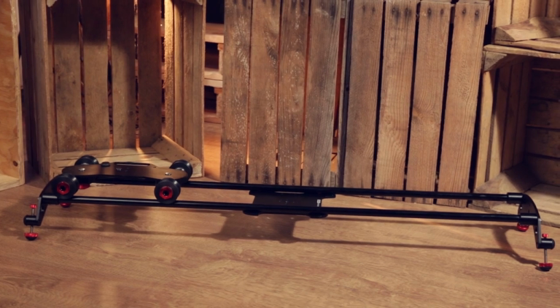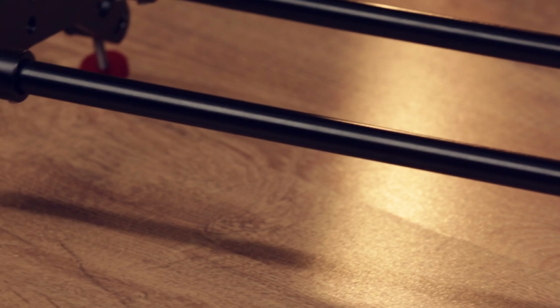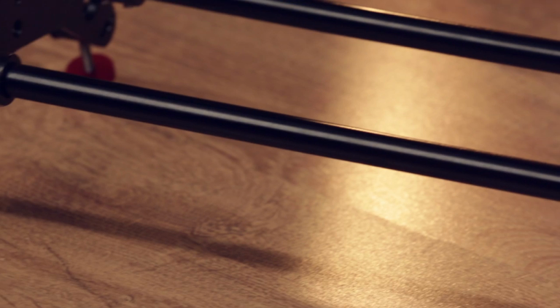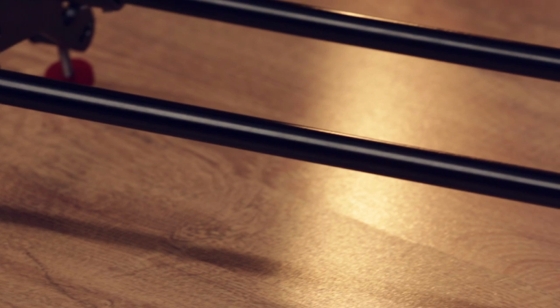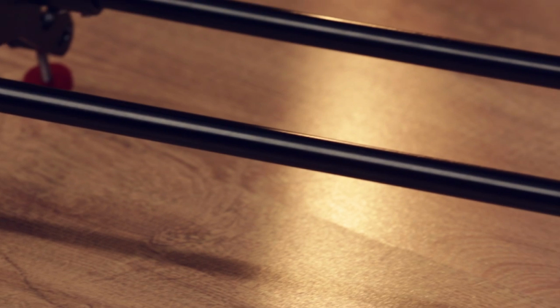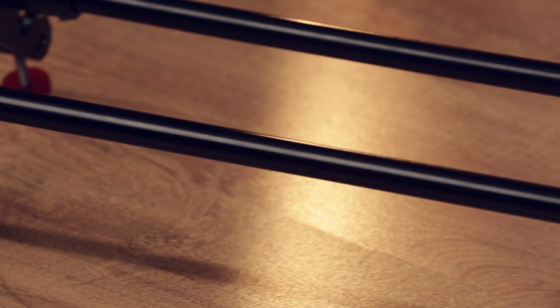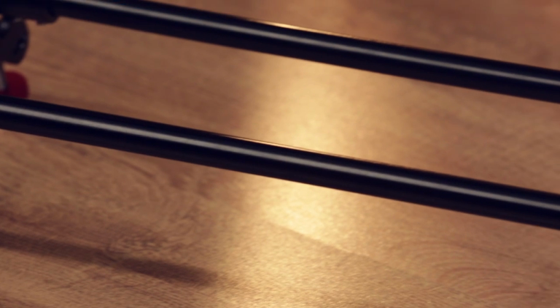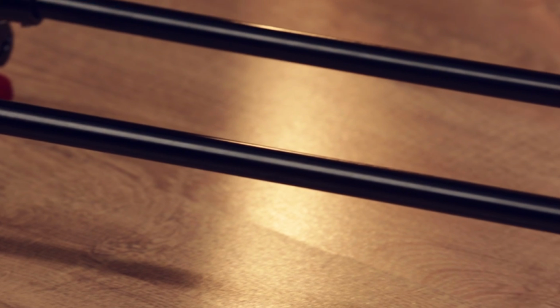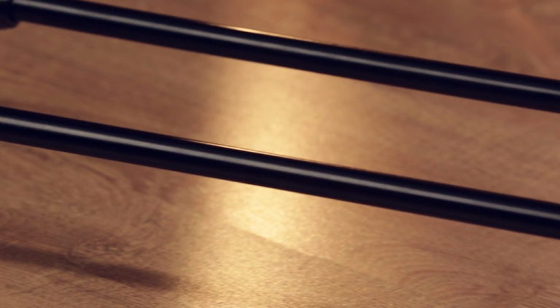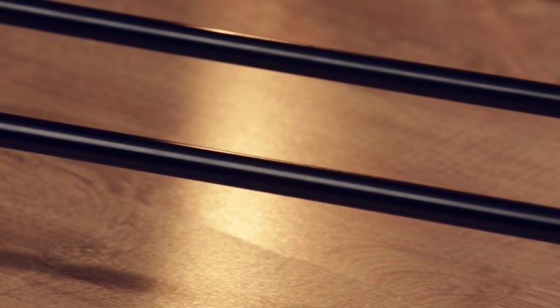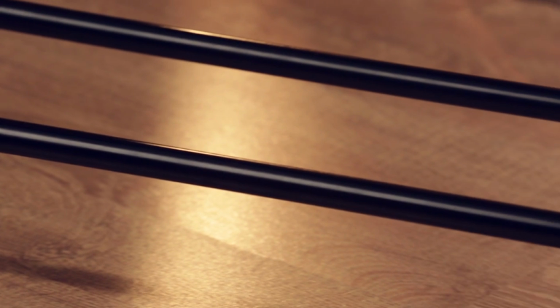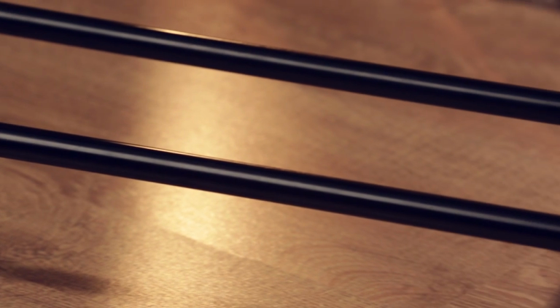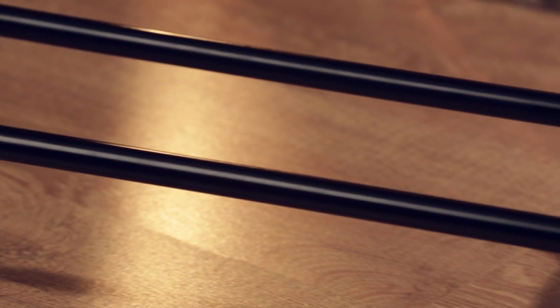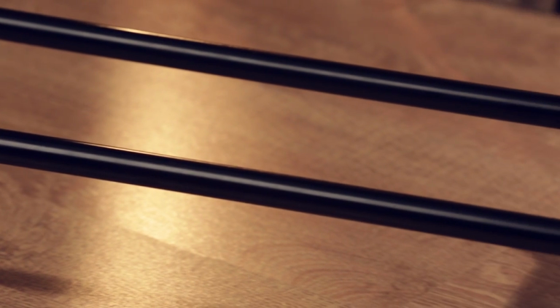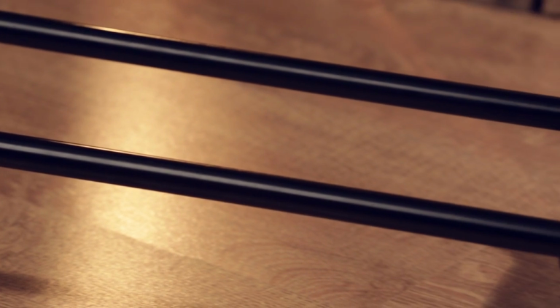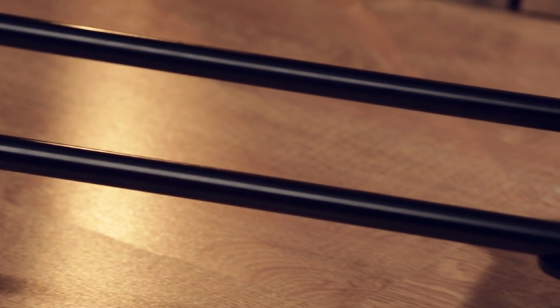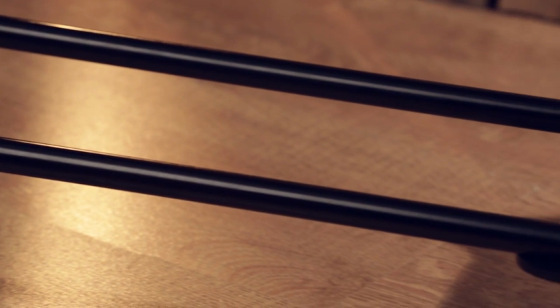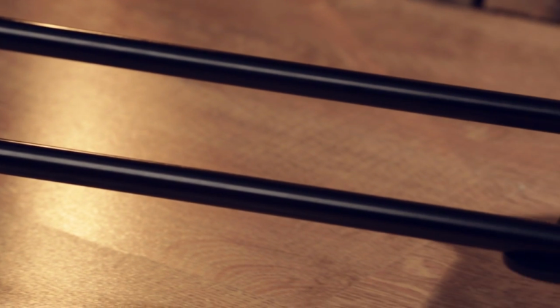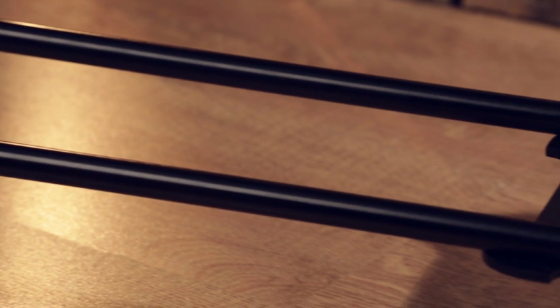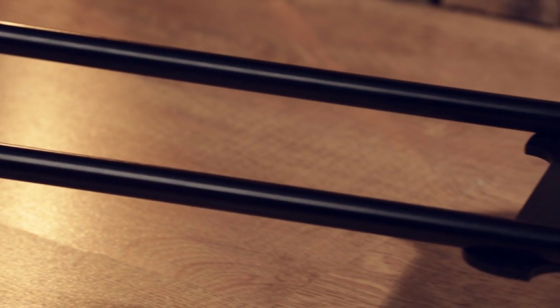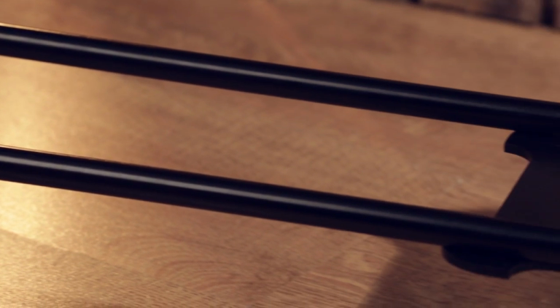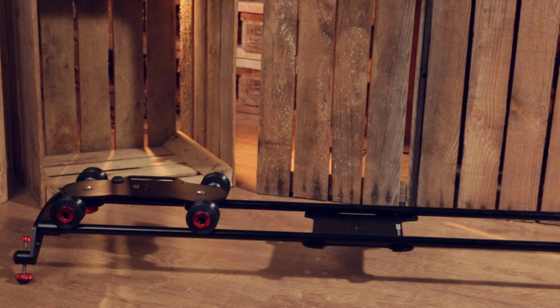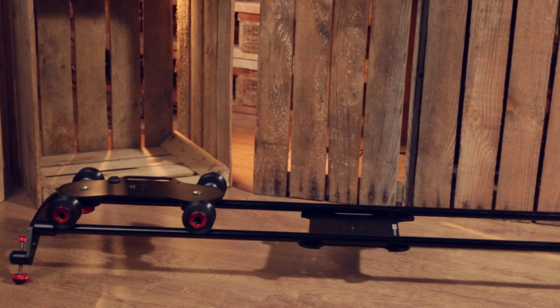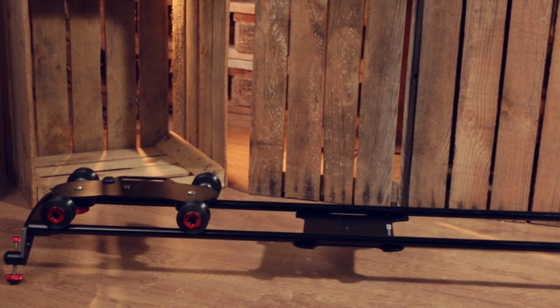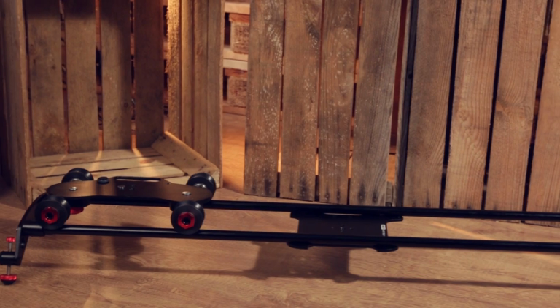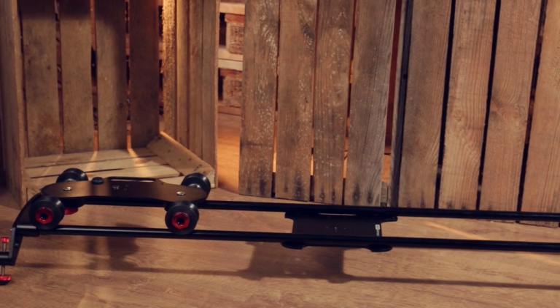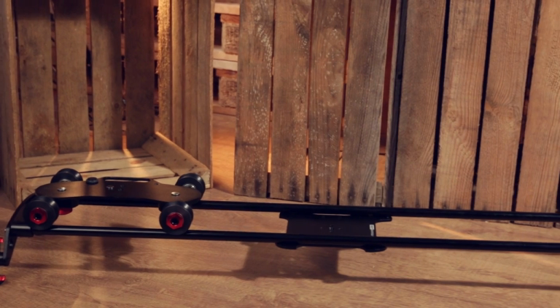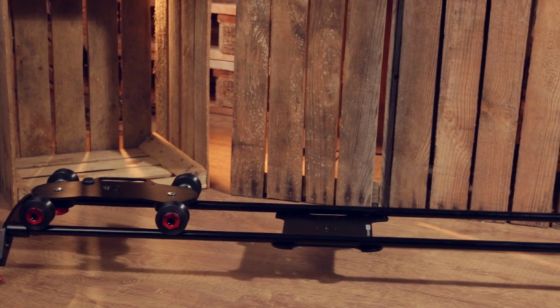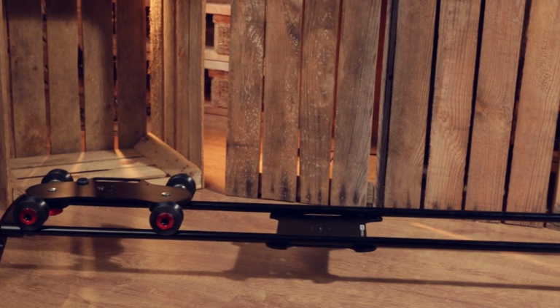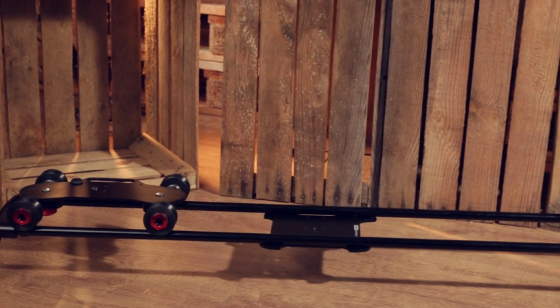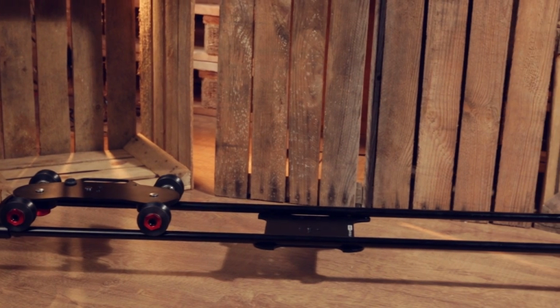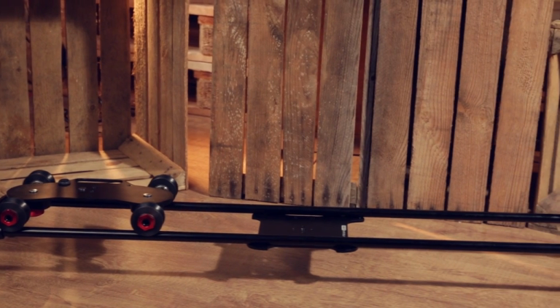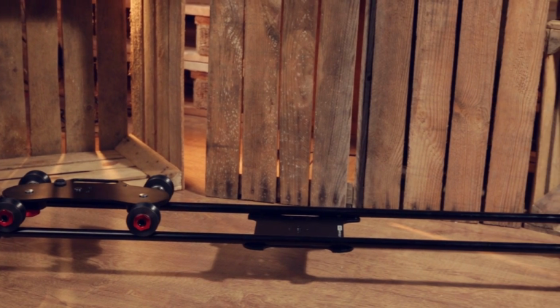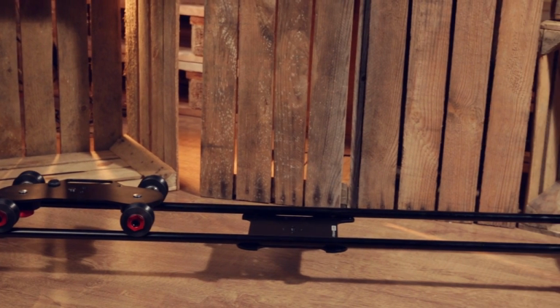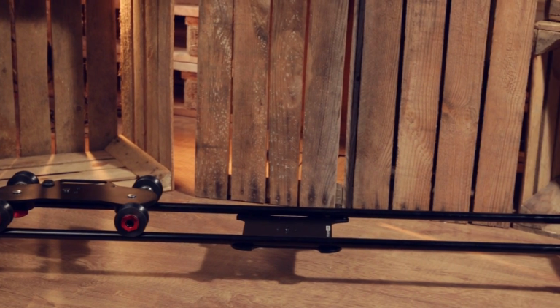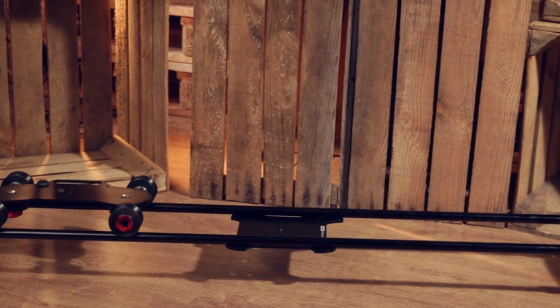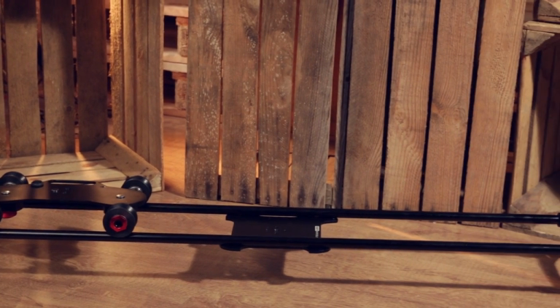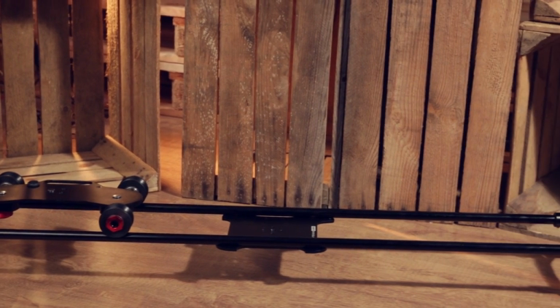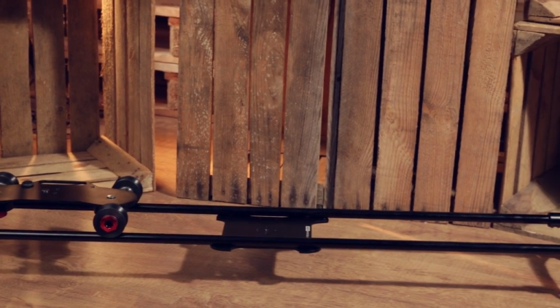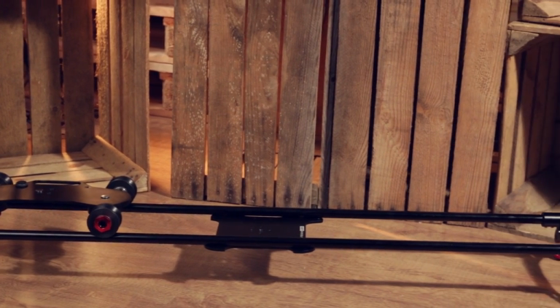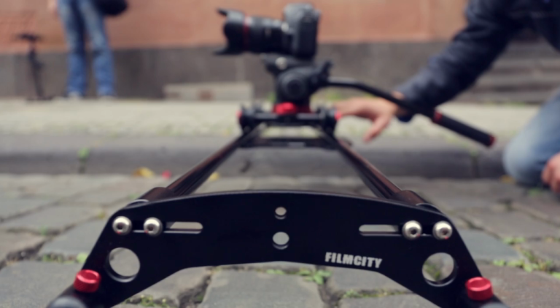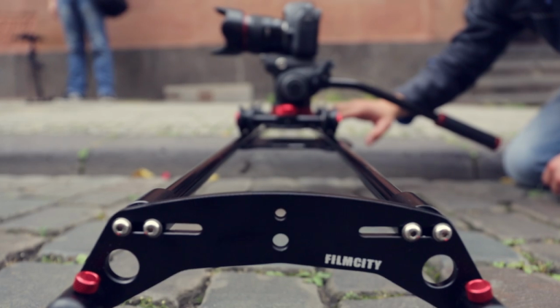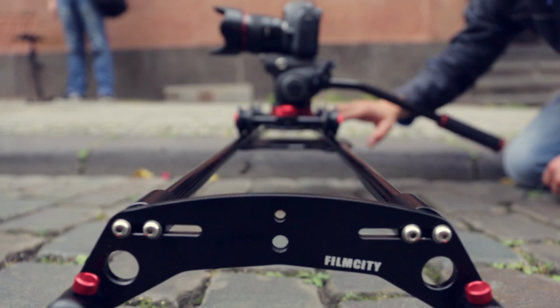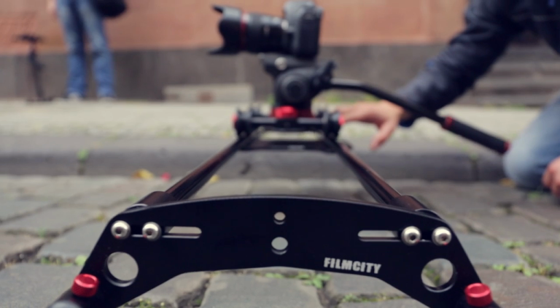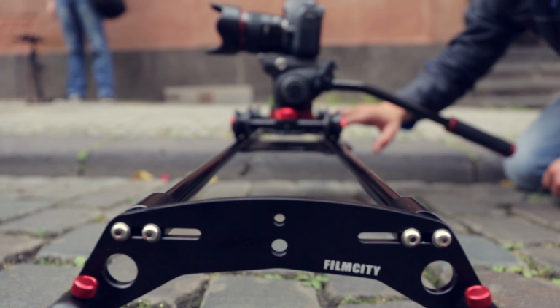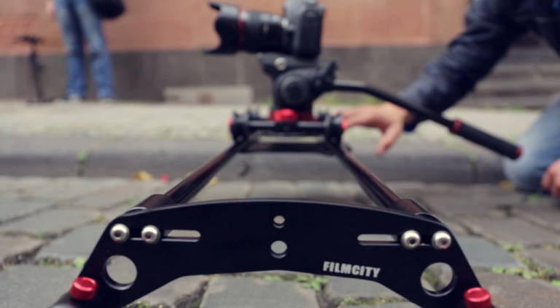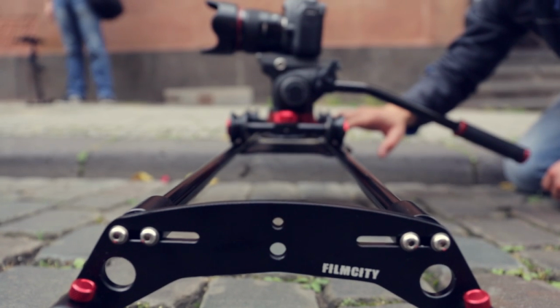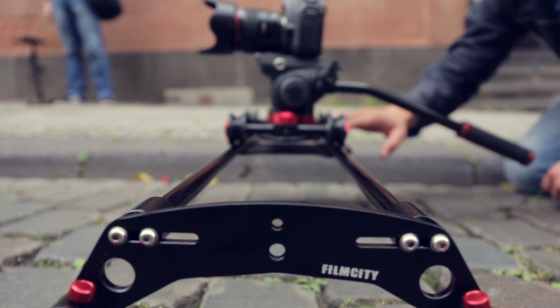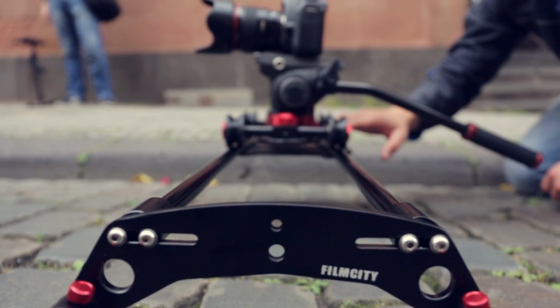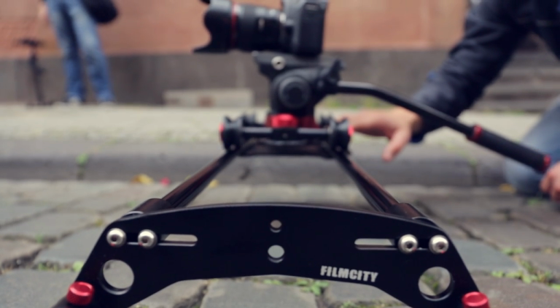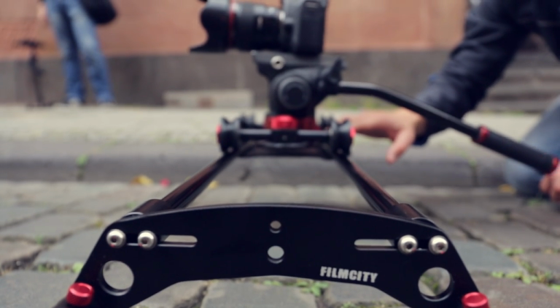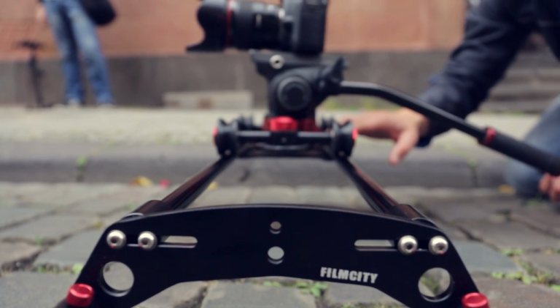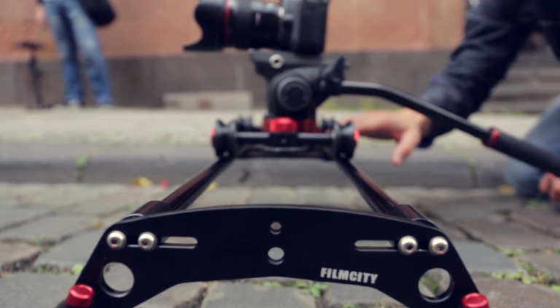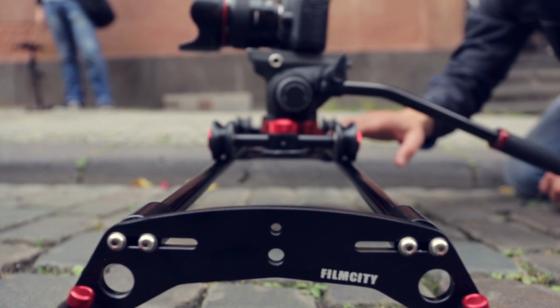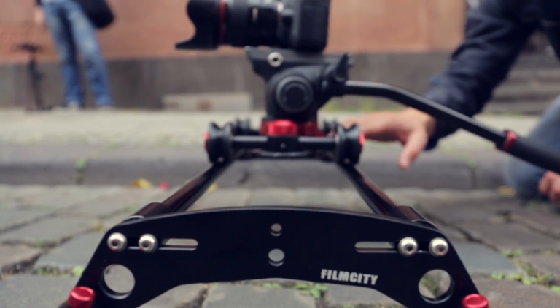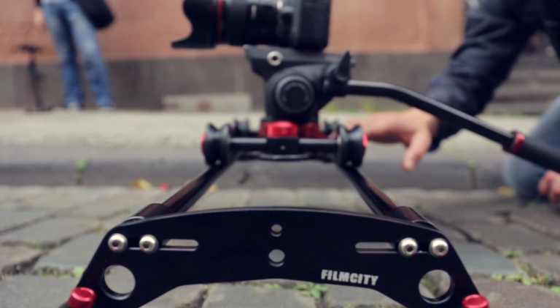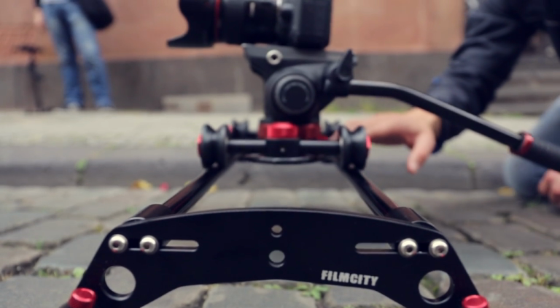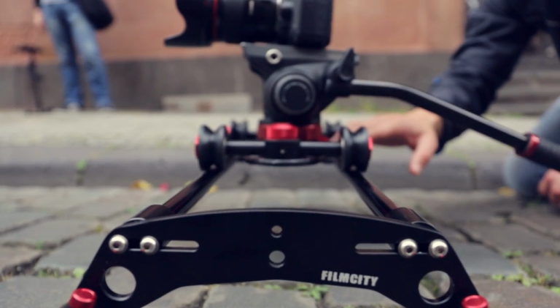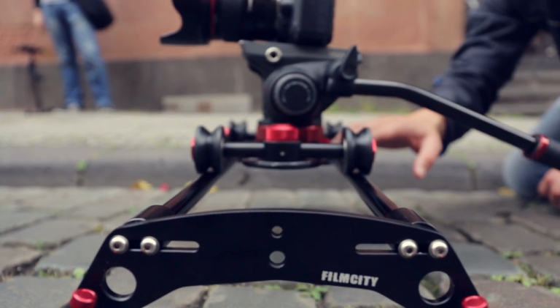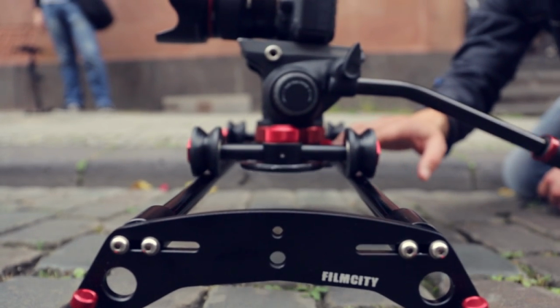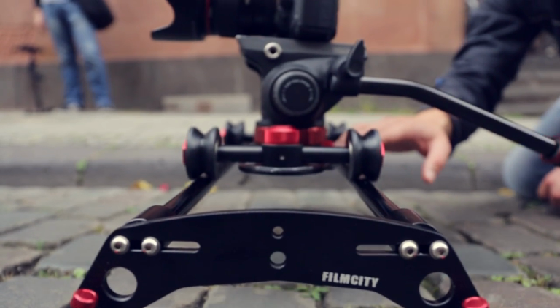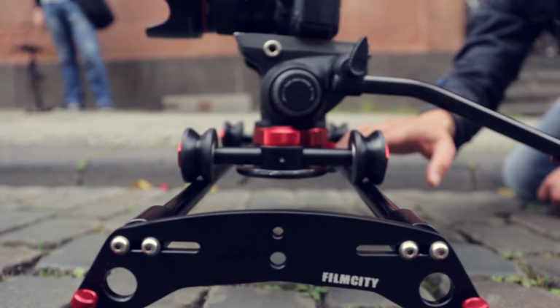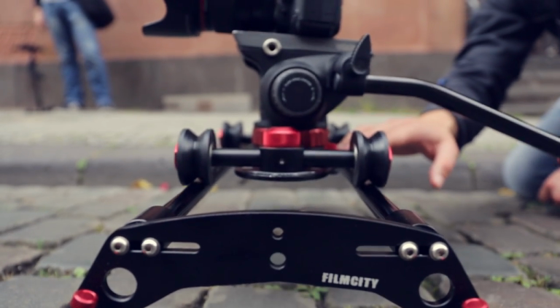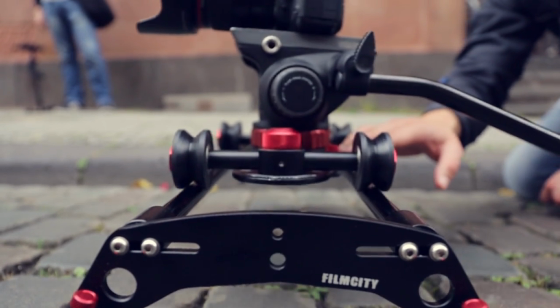With the Film City track system you will have a smooth and stable solid surface to glide across, even when you're shooting on rough terrains.